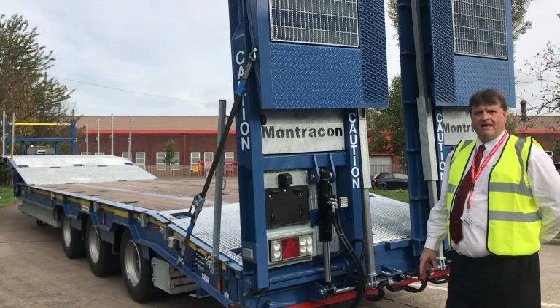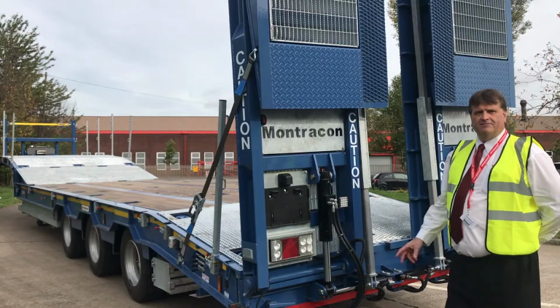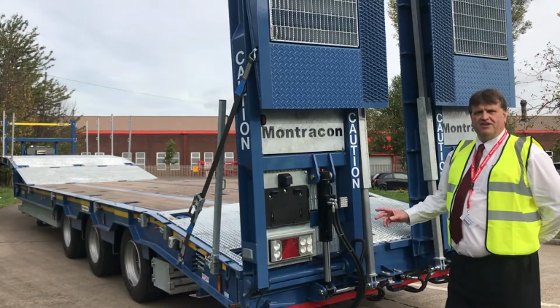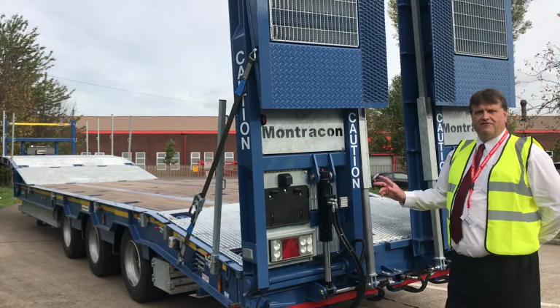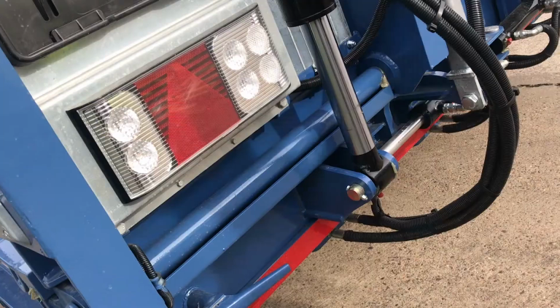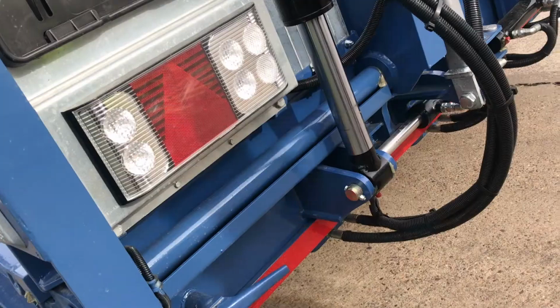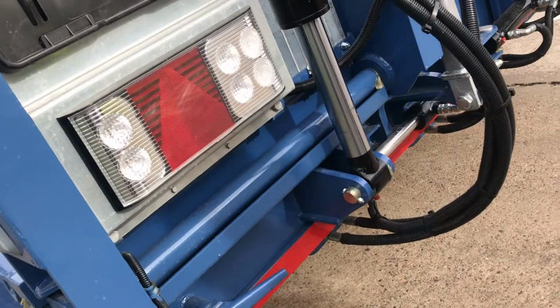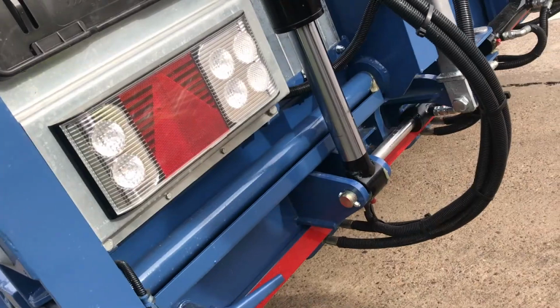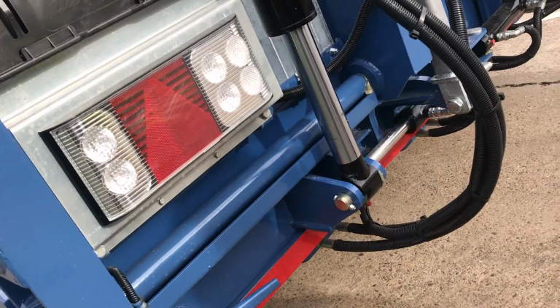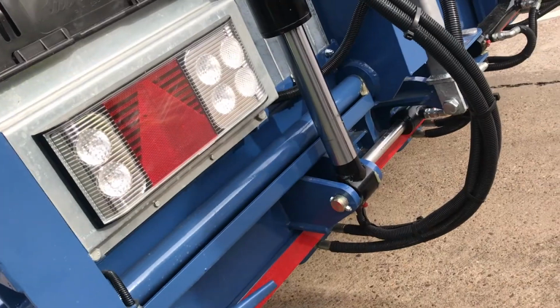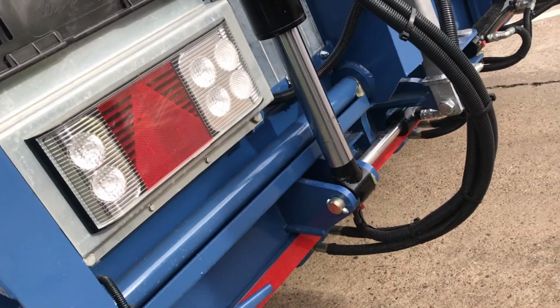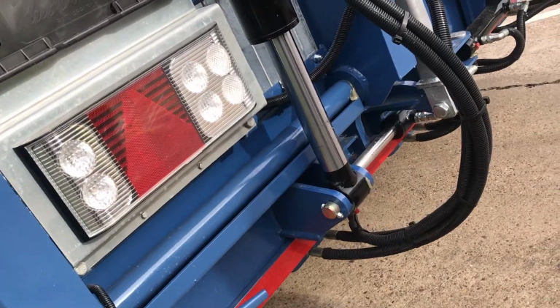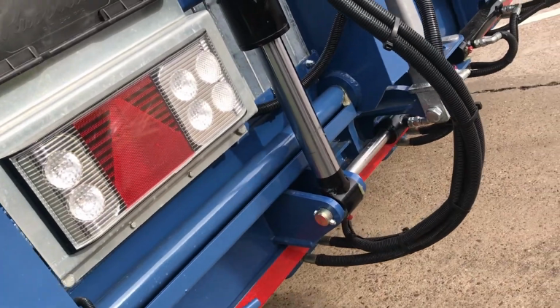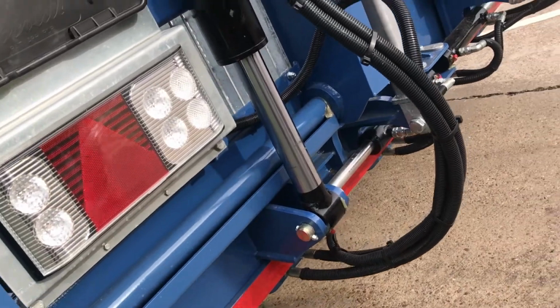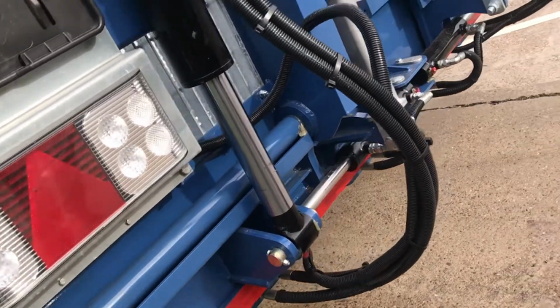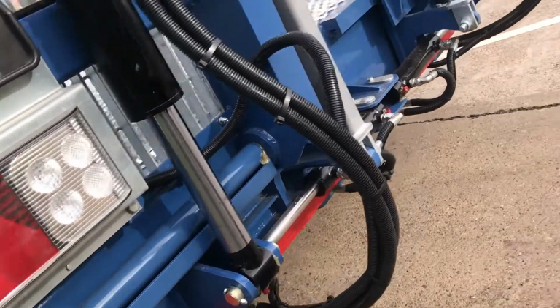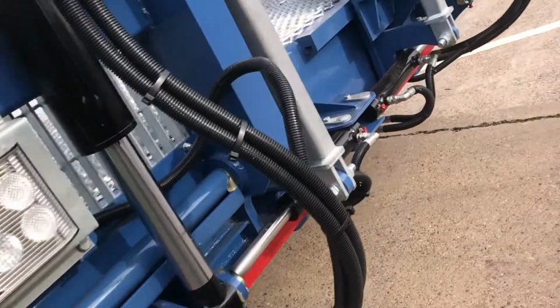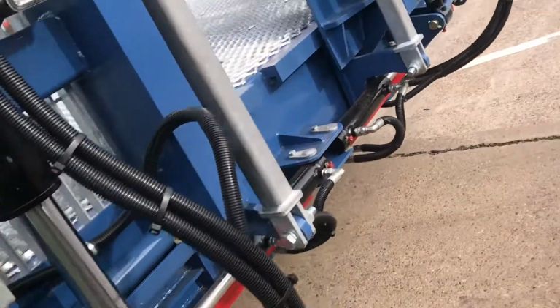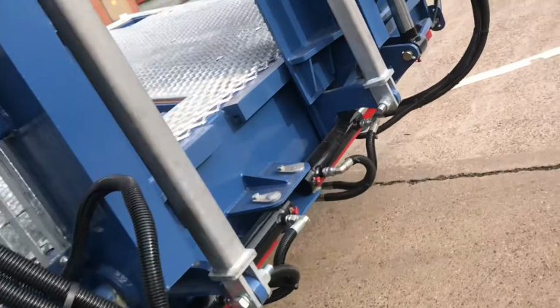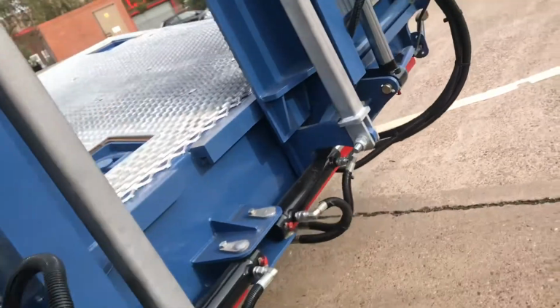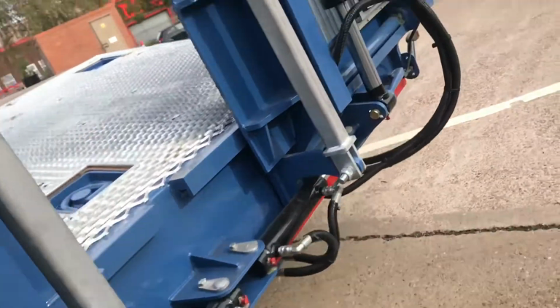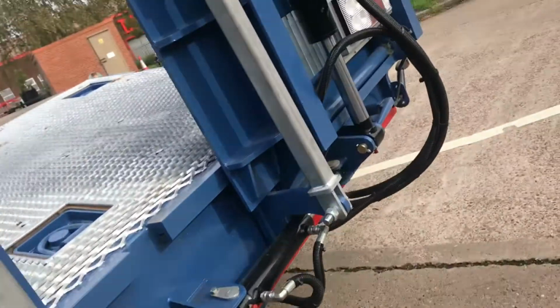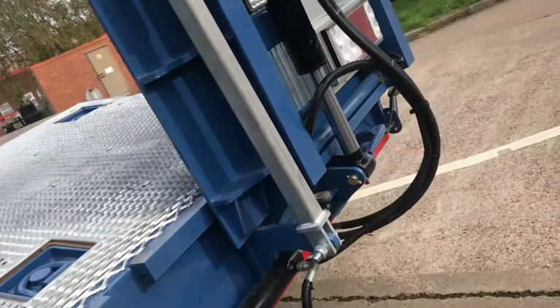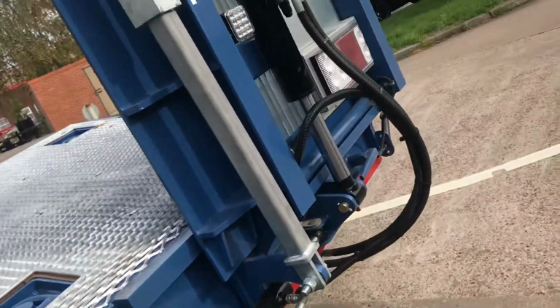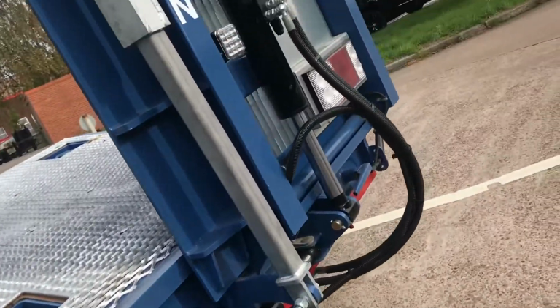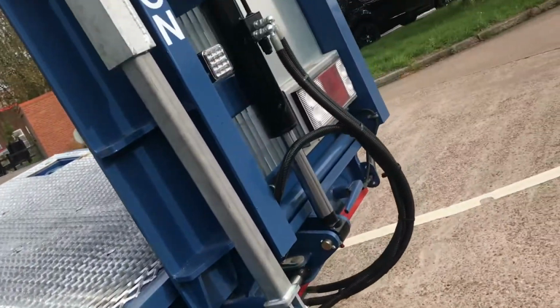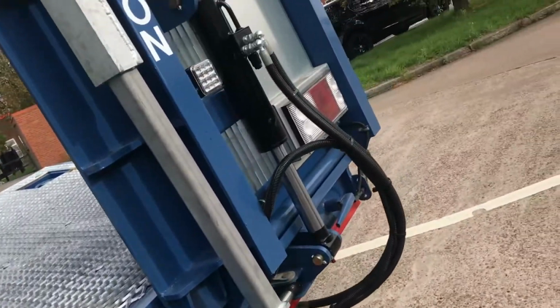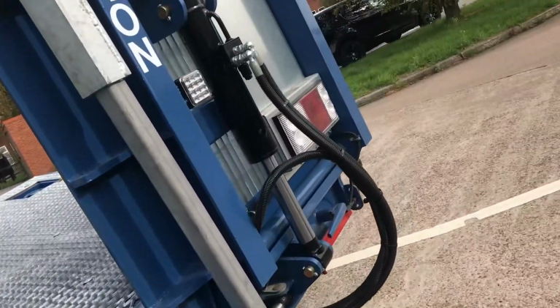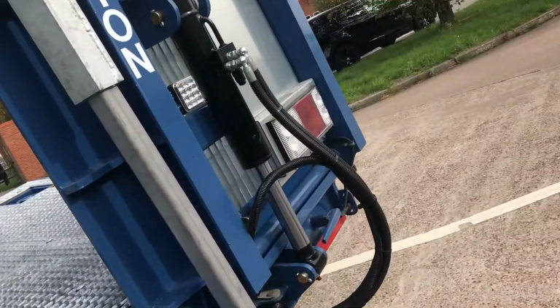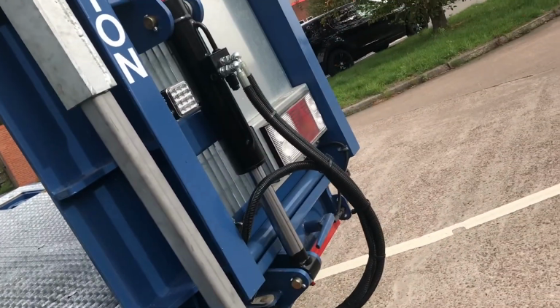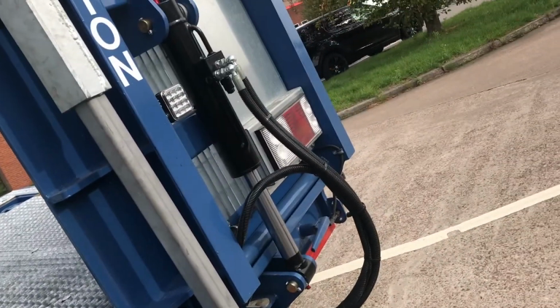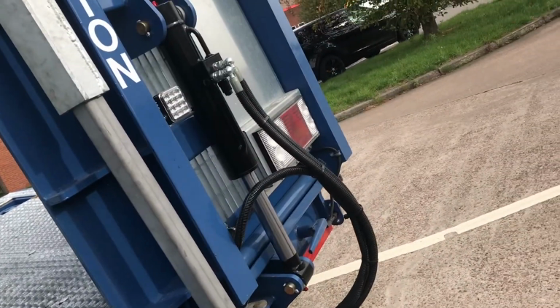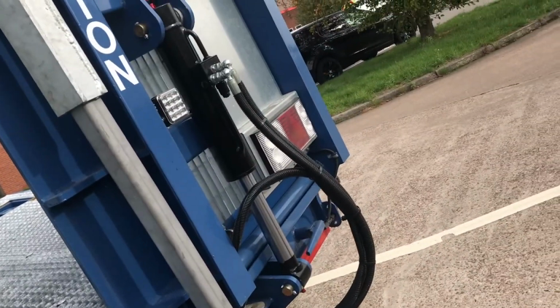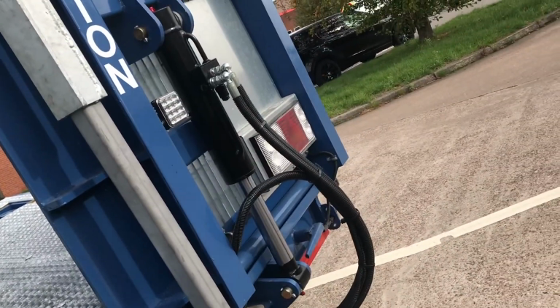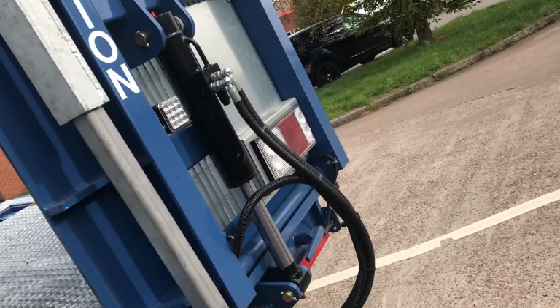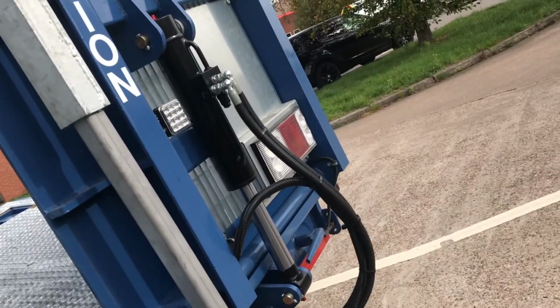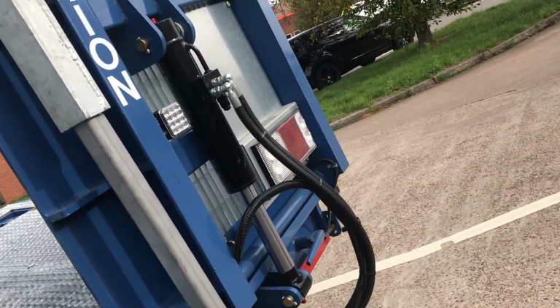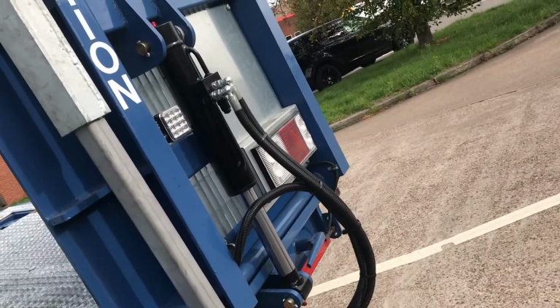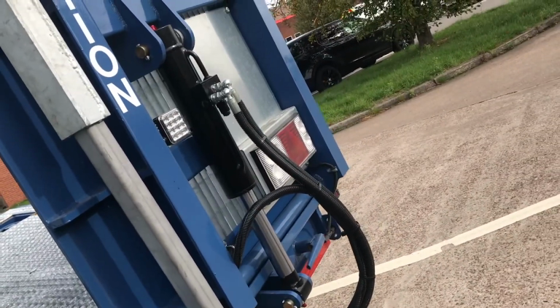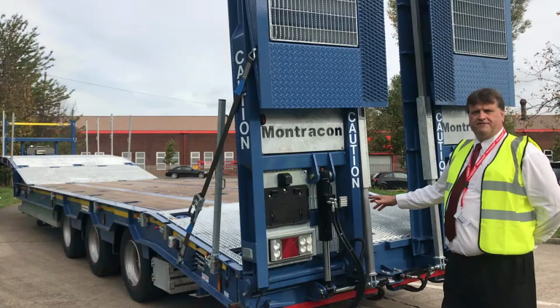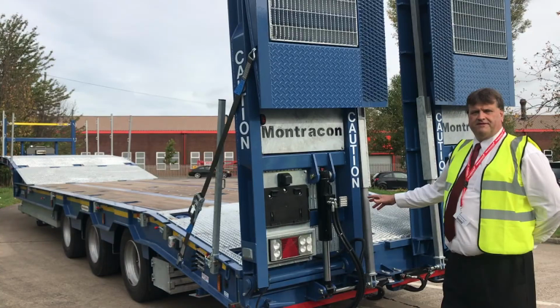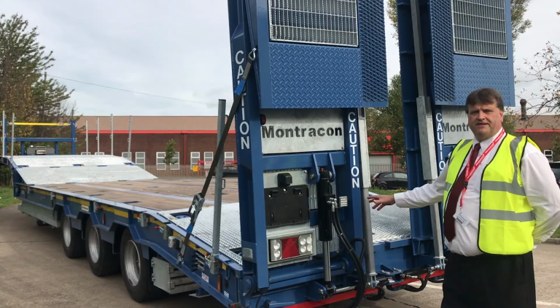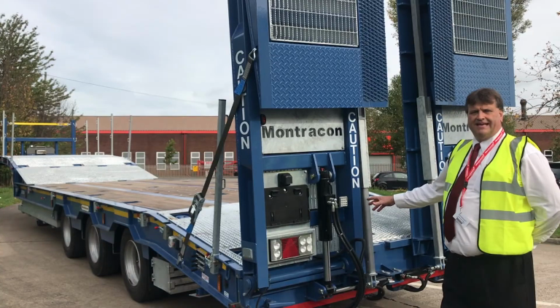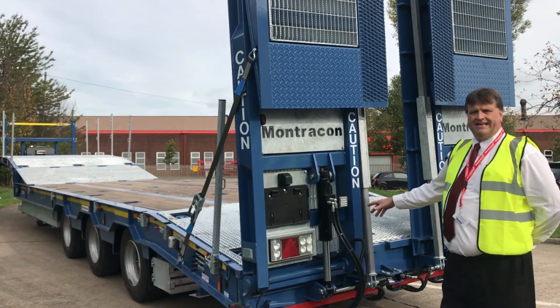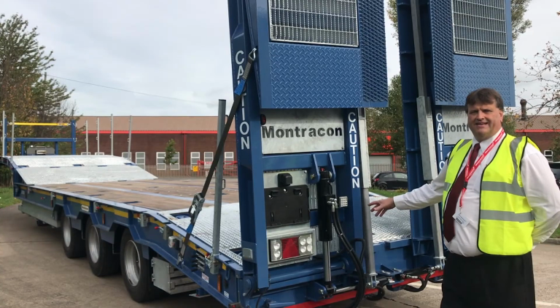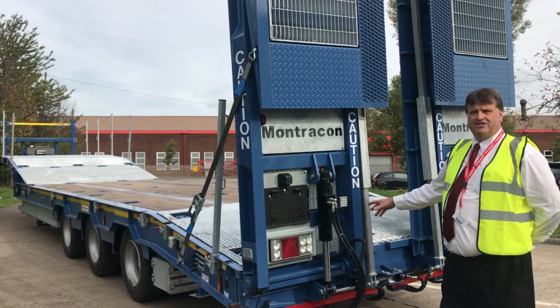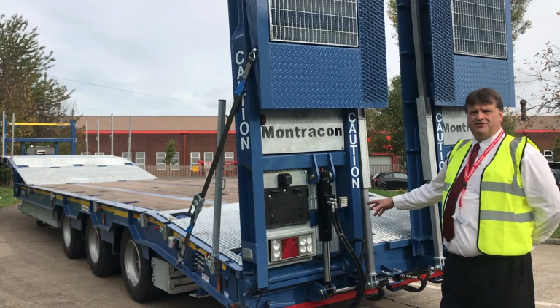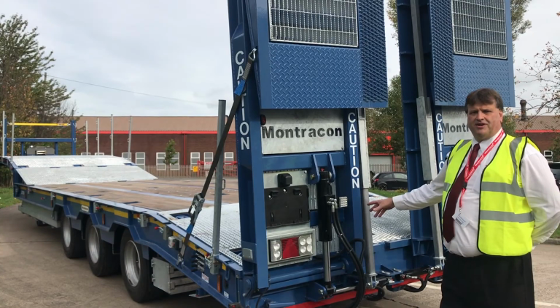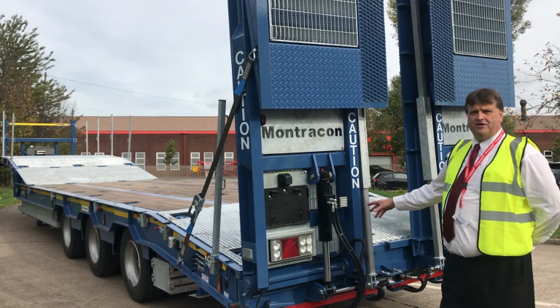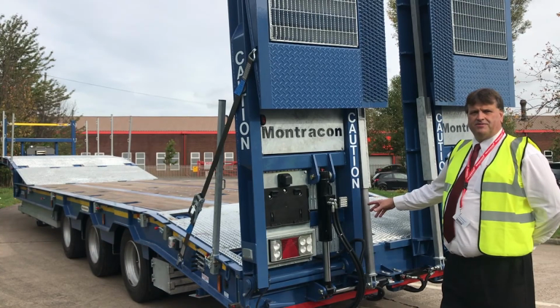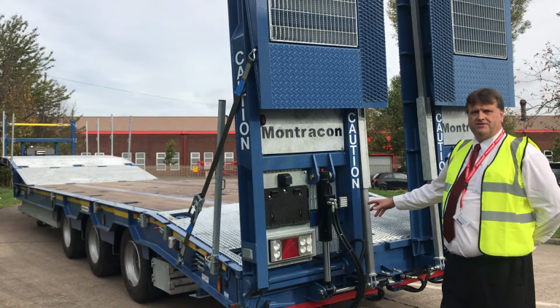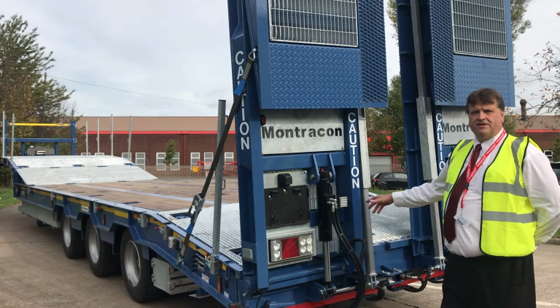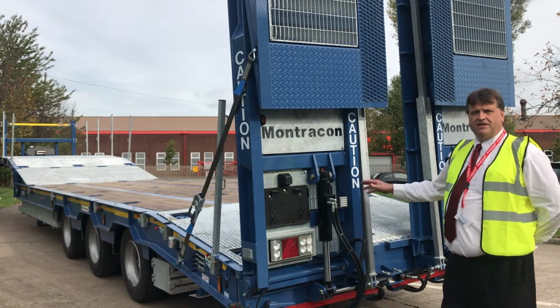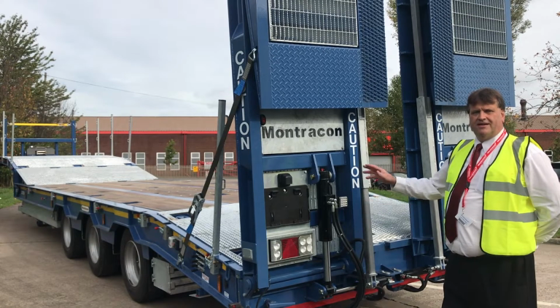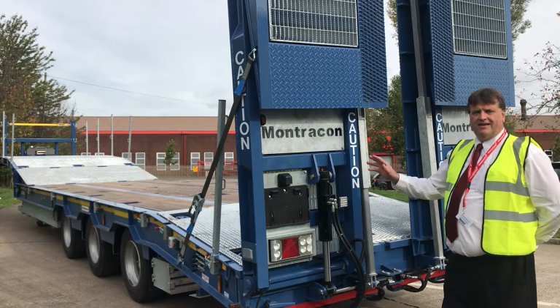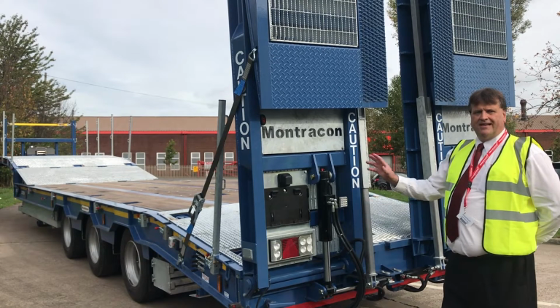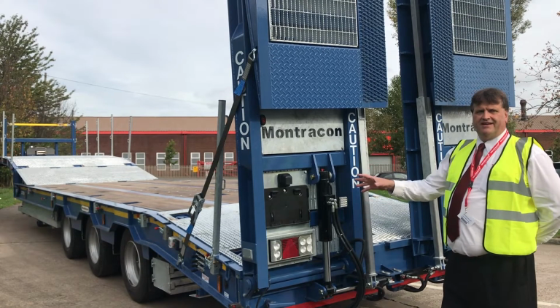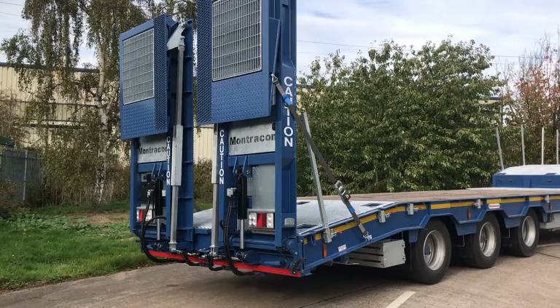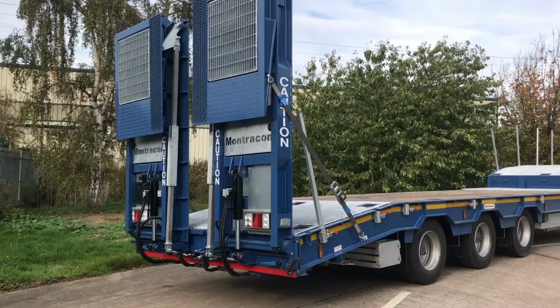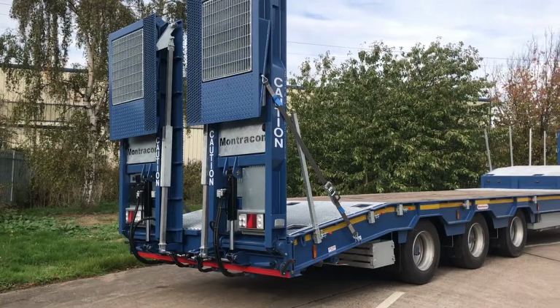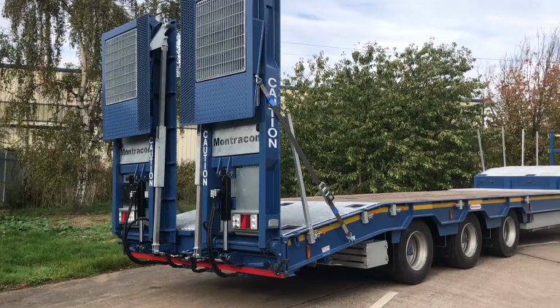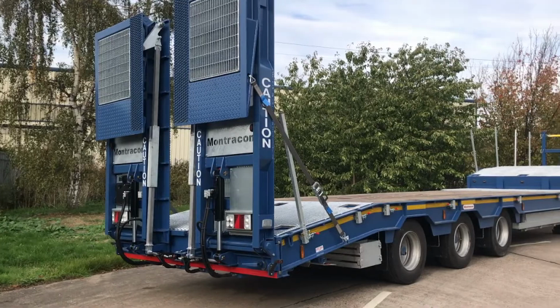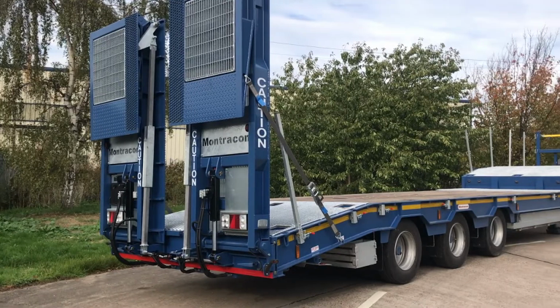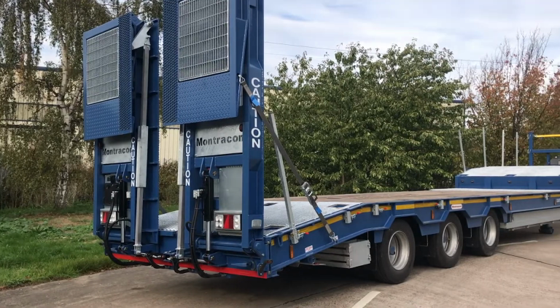The MT45 comes standard with LED rear-light clusters, with the options of fitting LED strobes and LED side flashes.